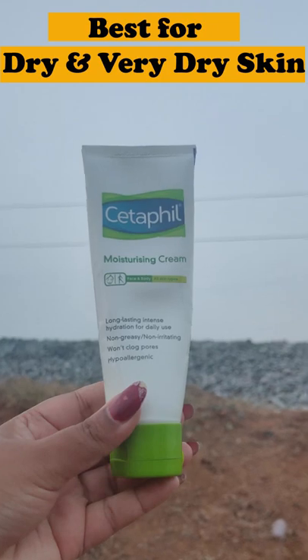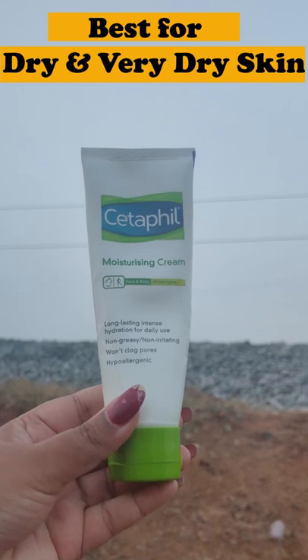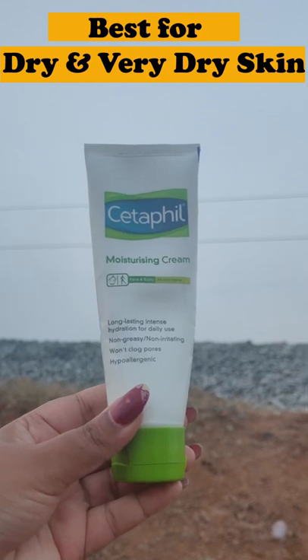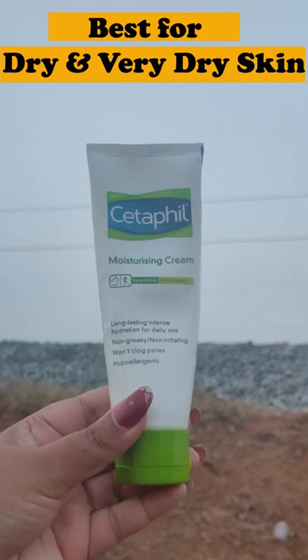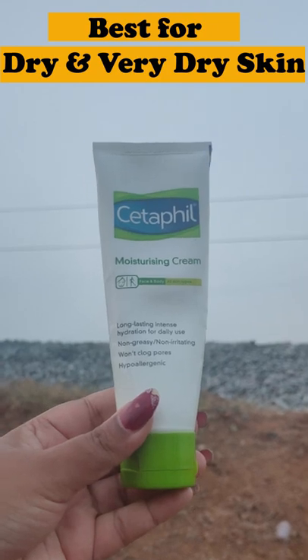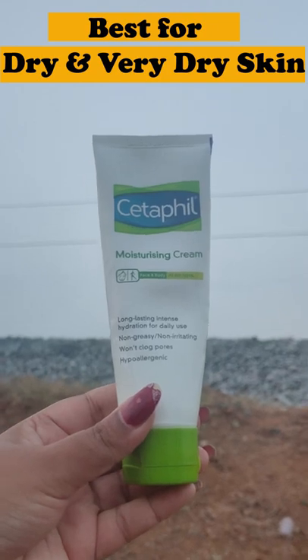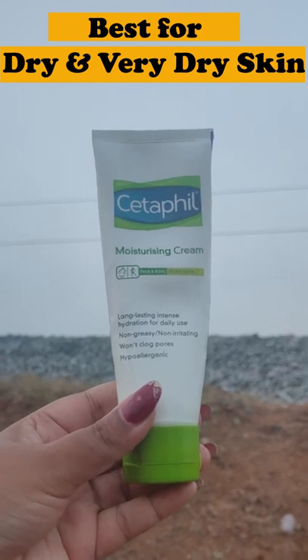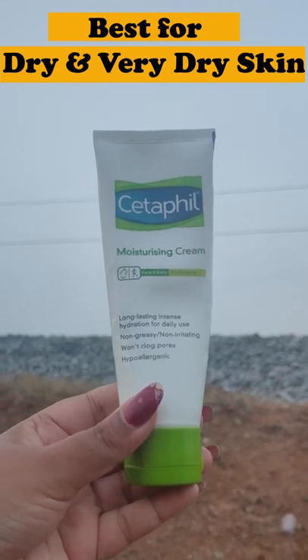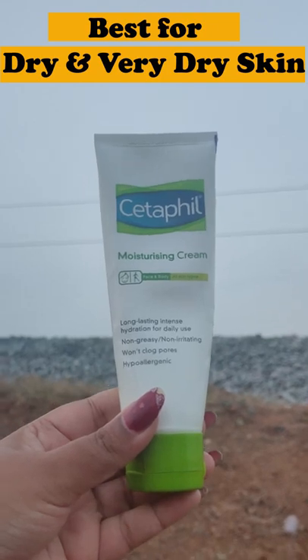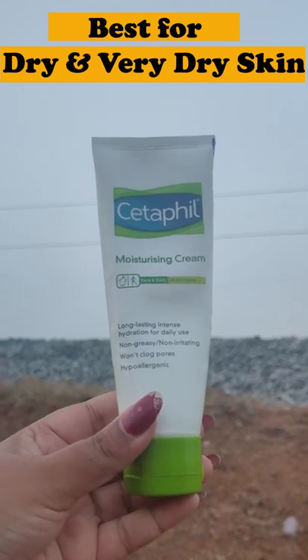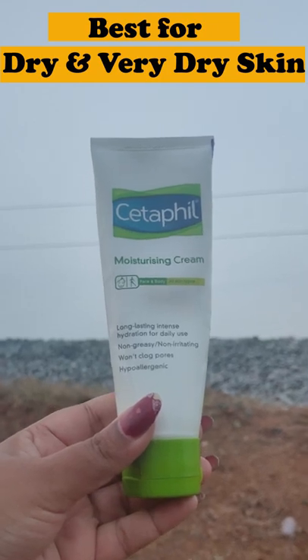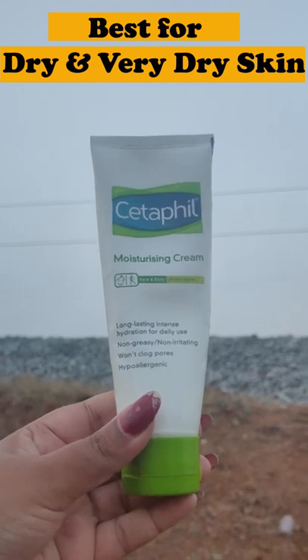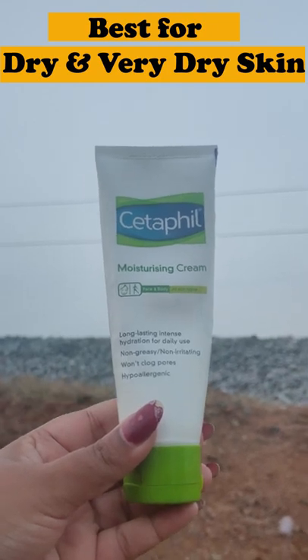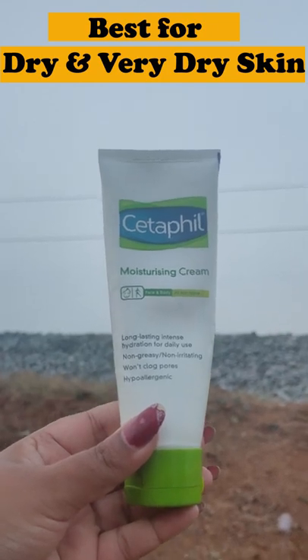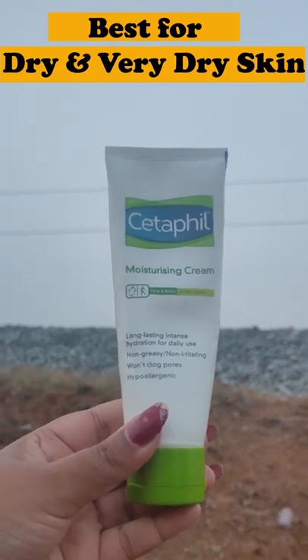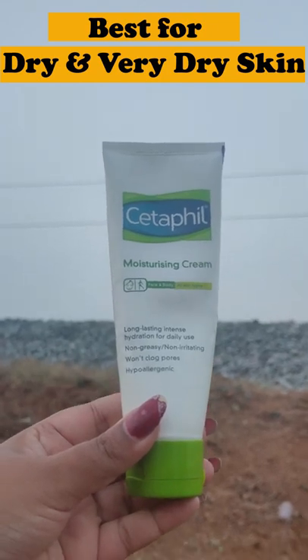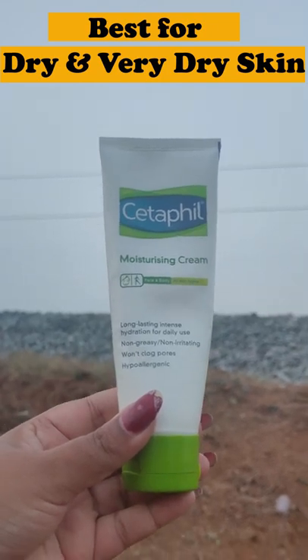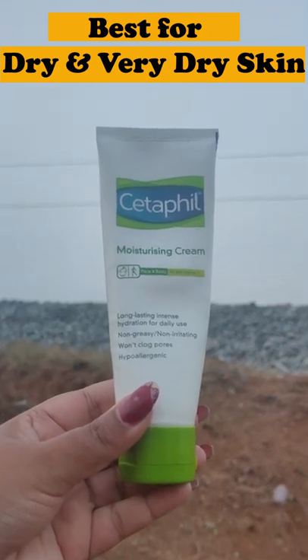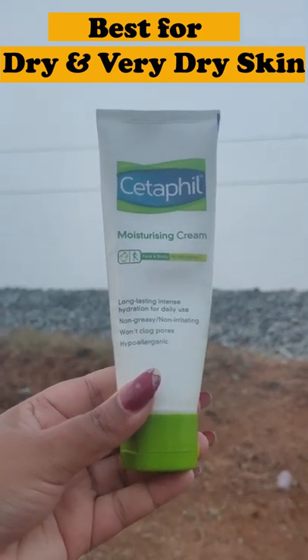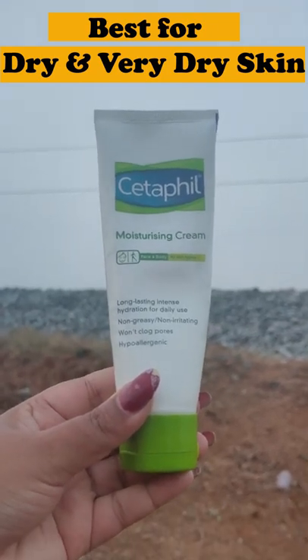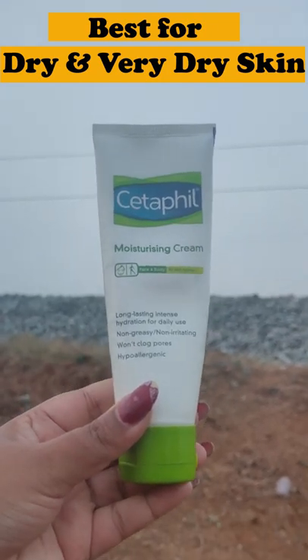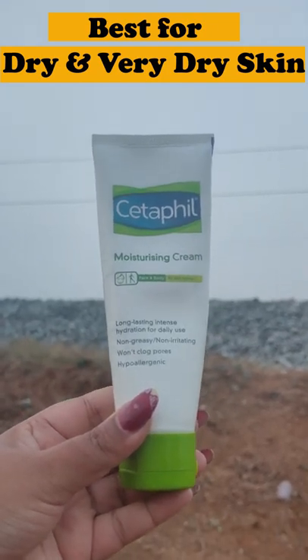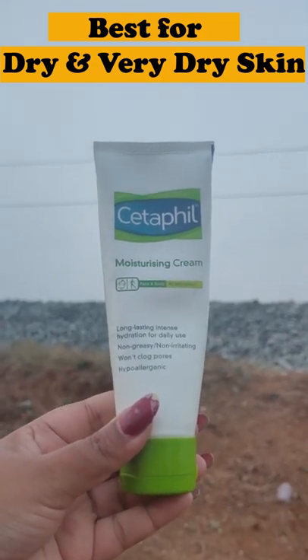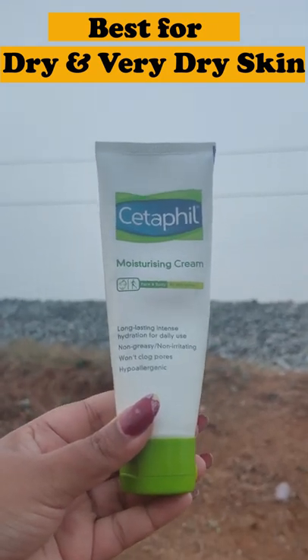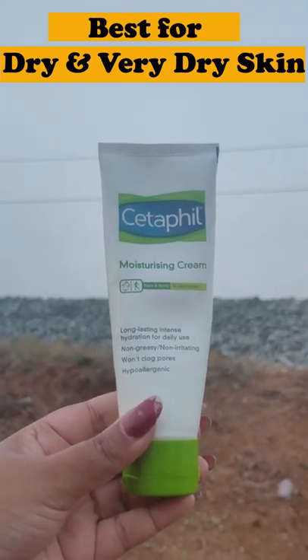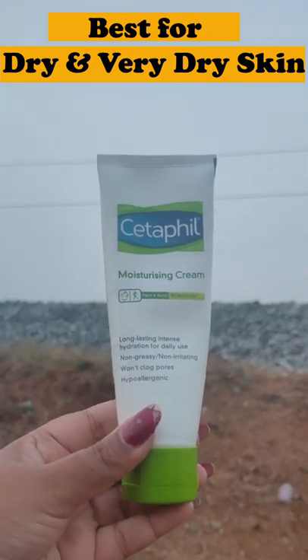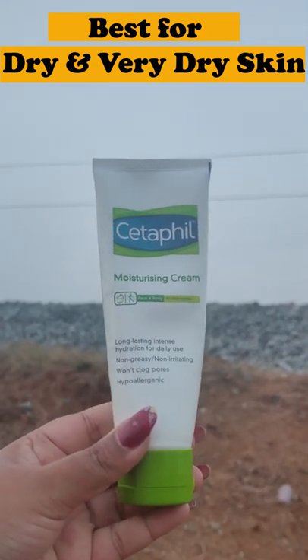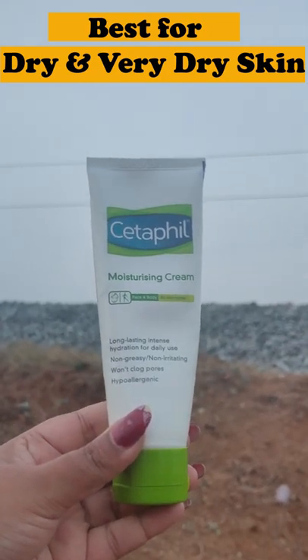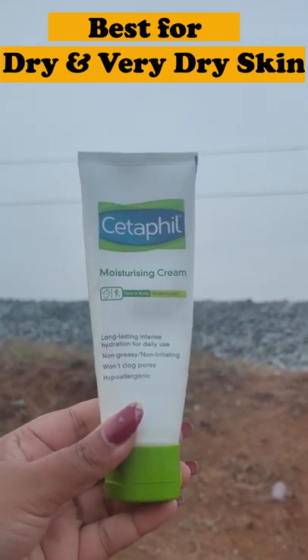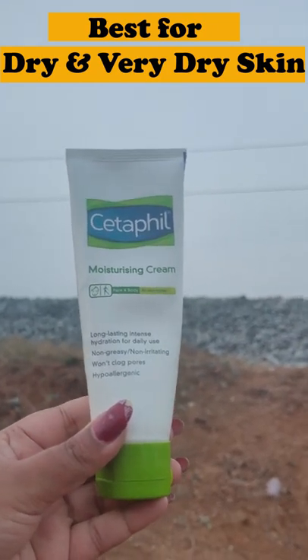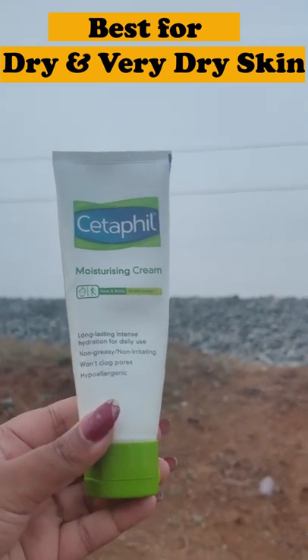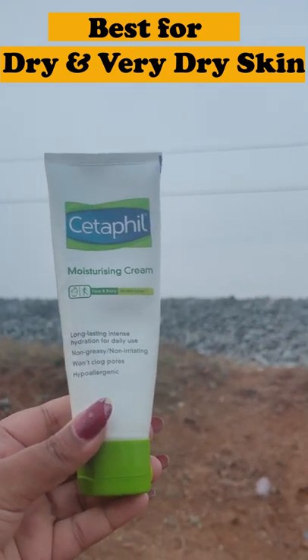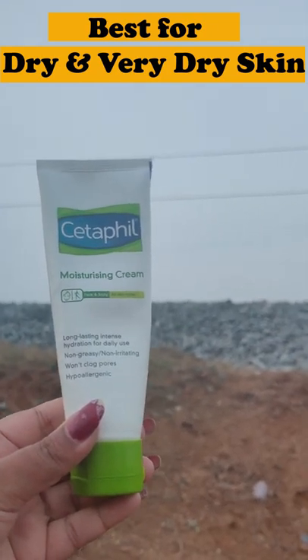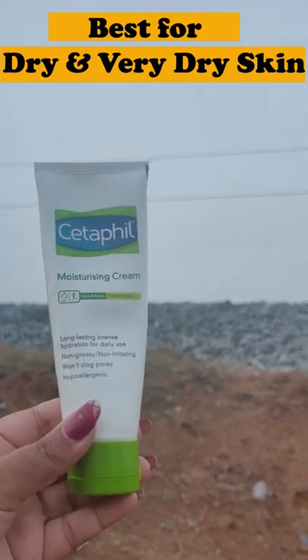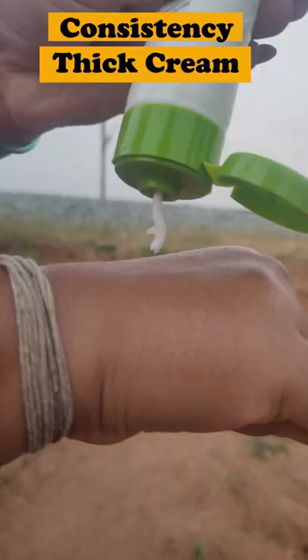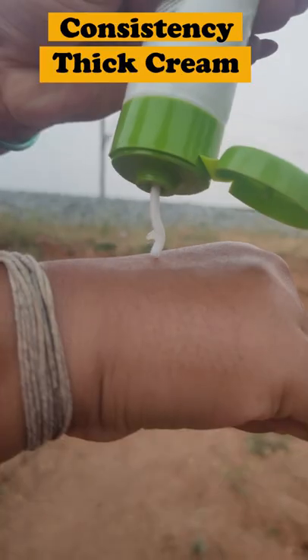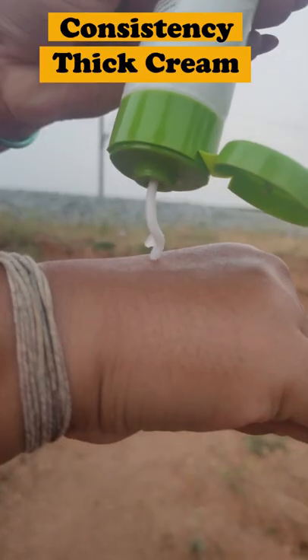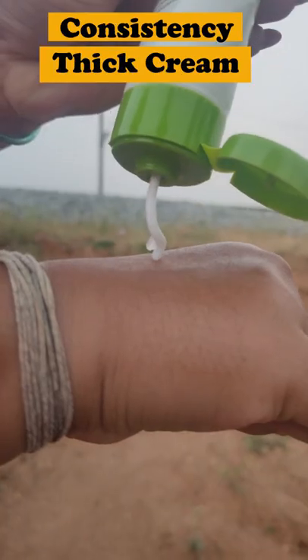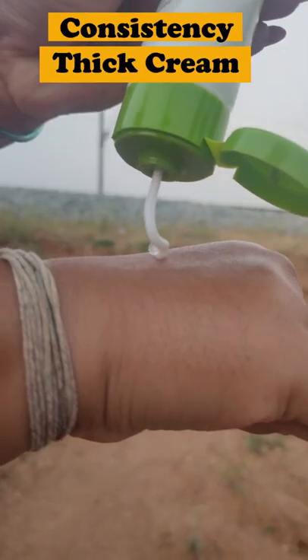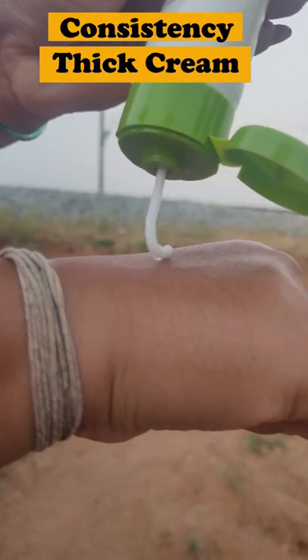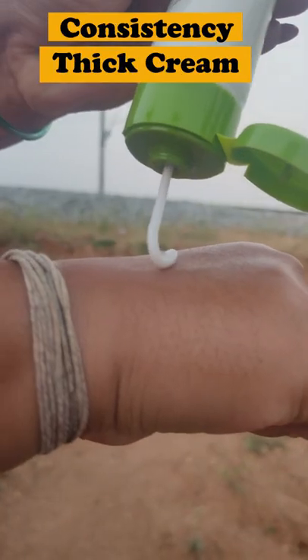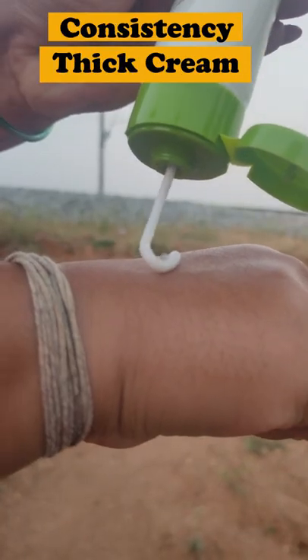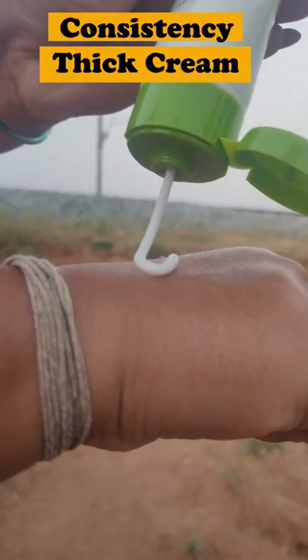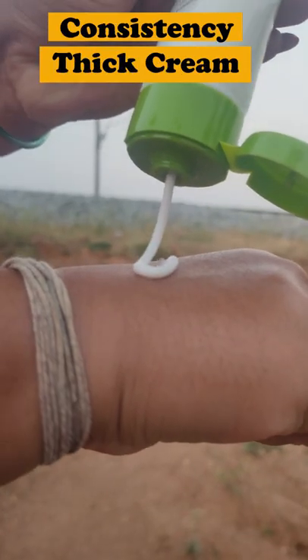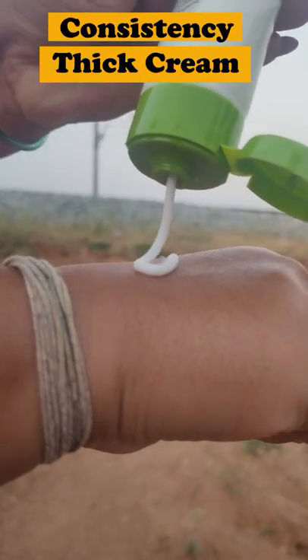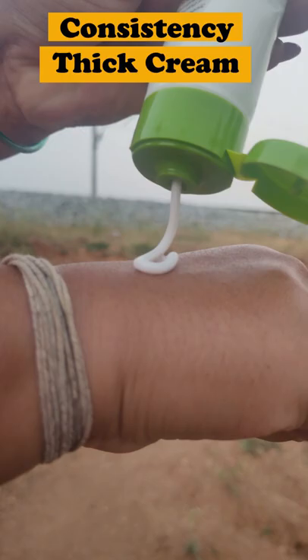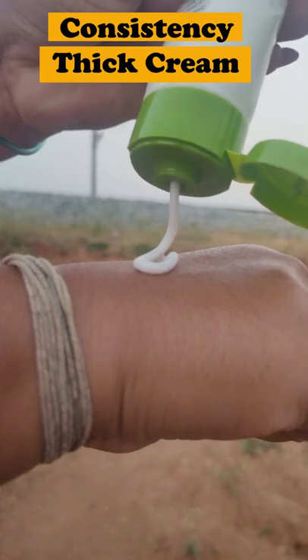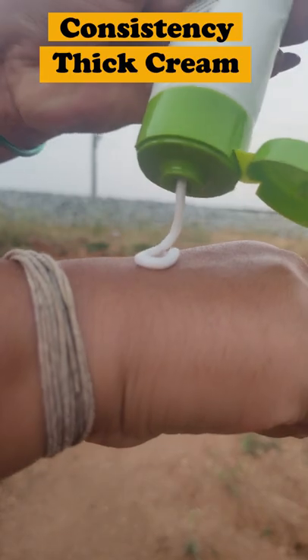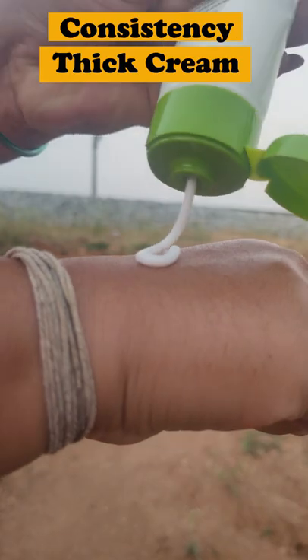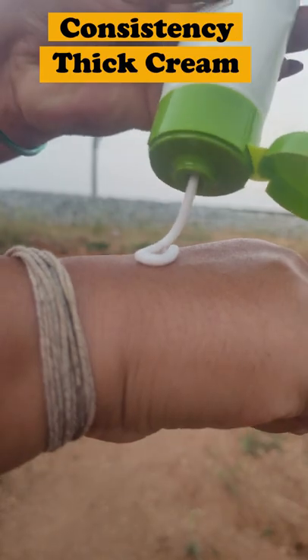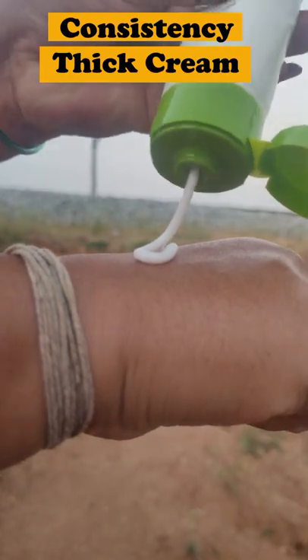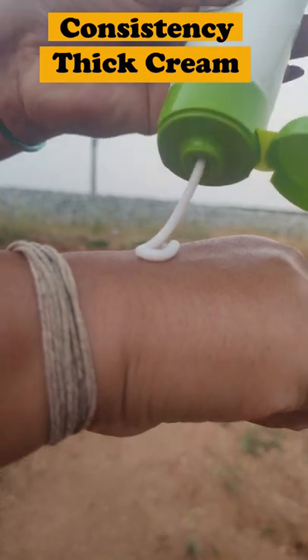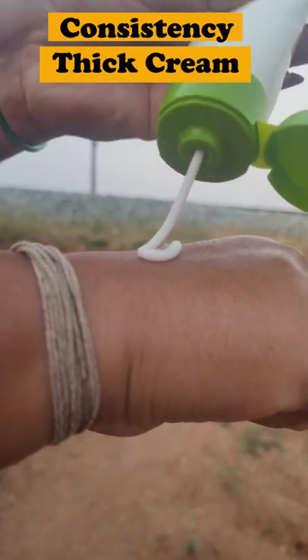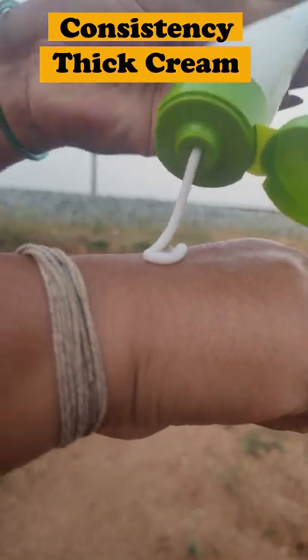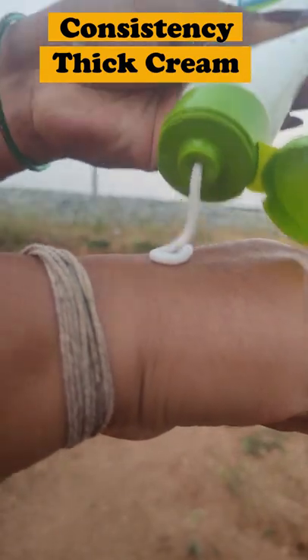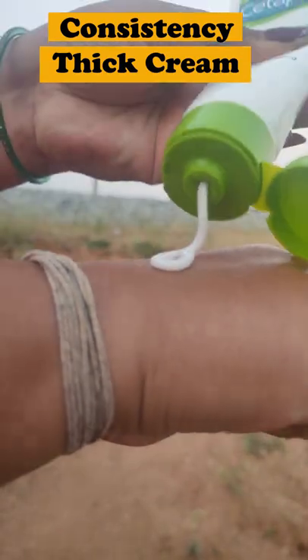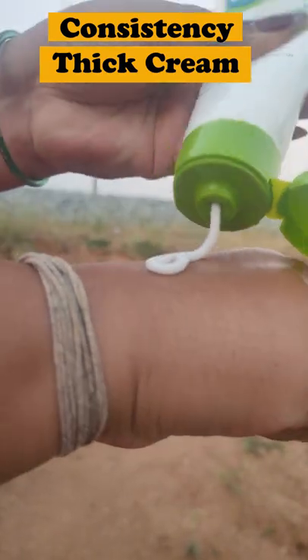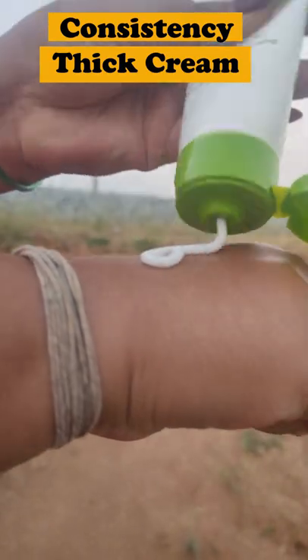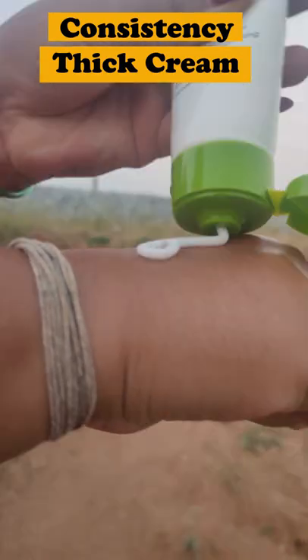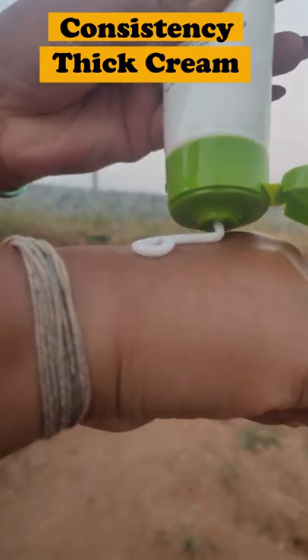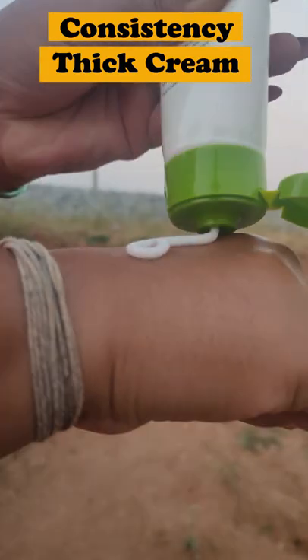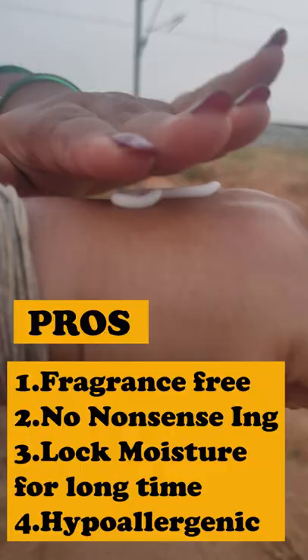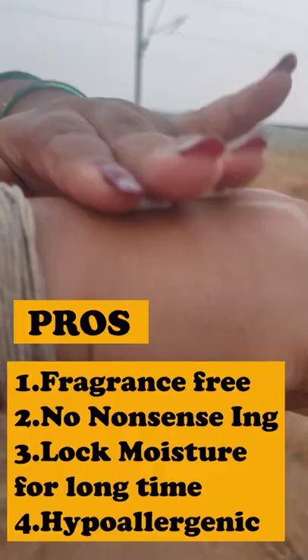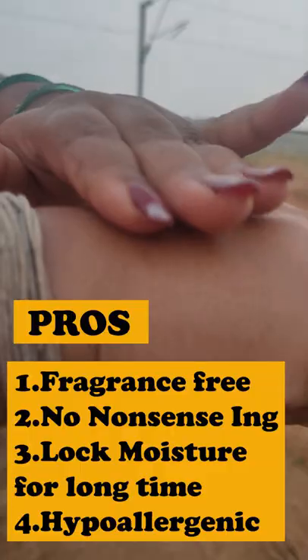Hey guys, Cetaphil Moisturizing Cream is best suitable for dry and very dry skin. It is a very thick cream.